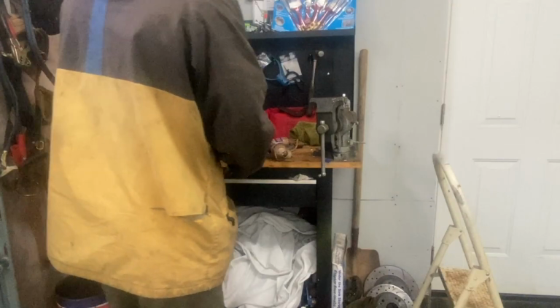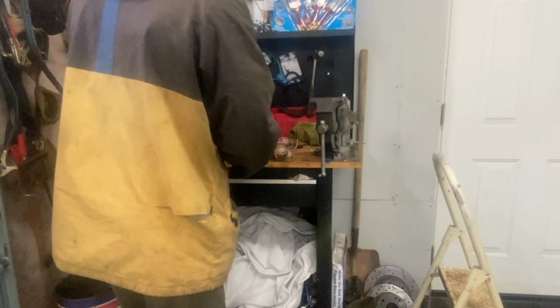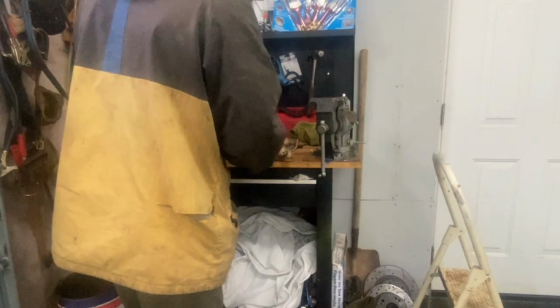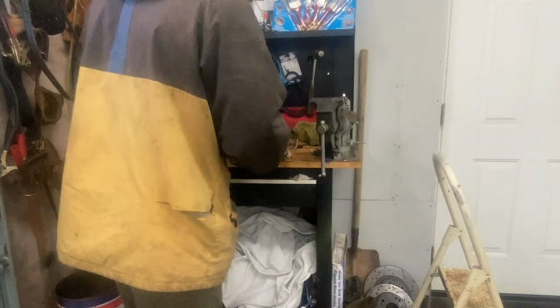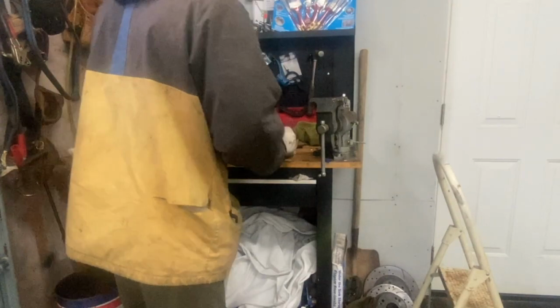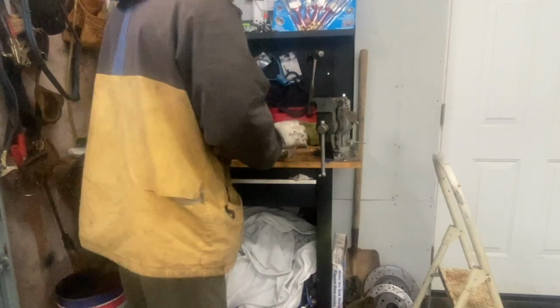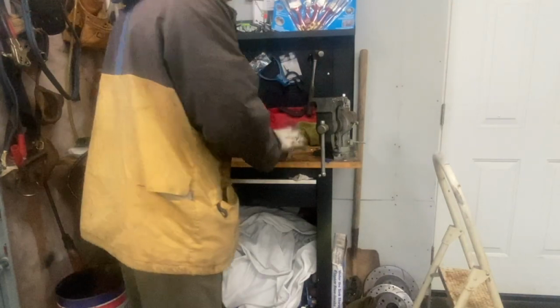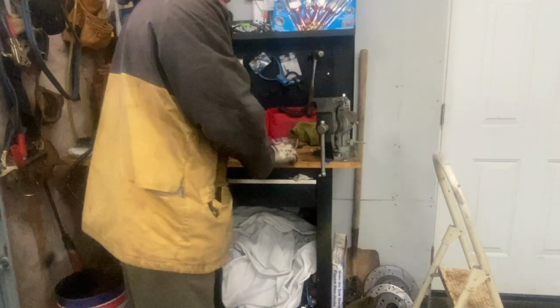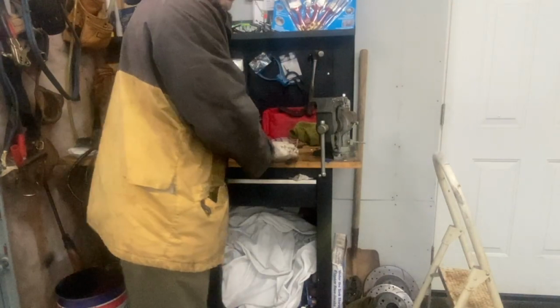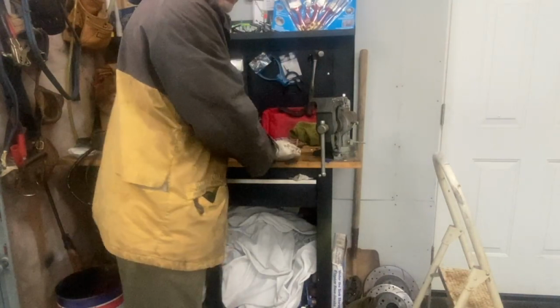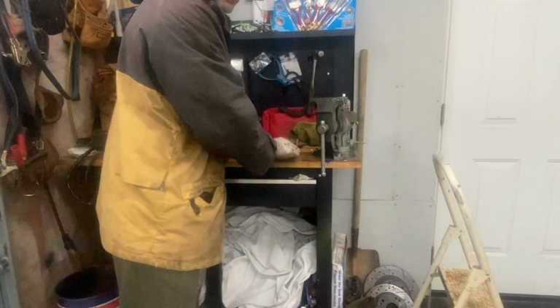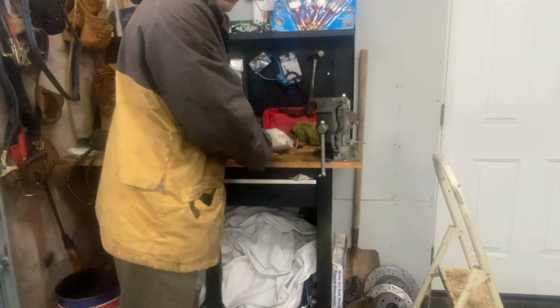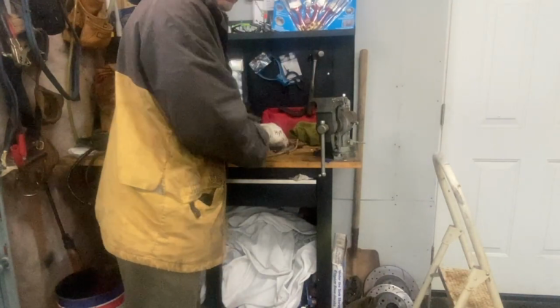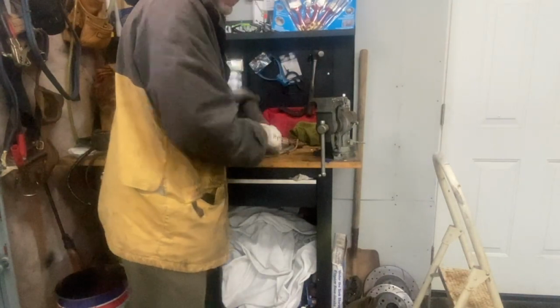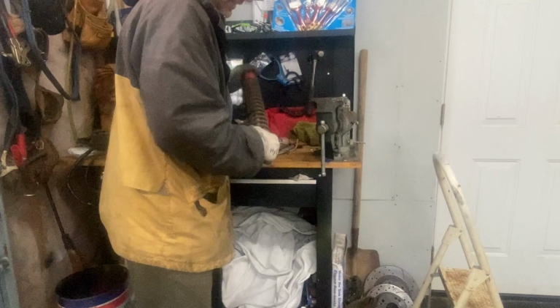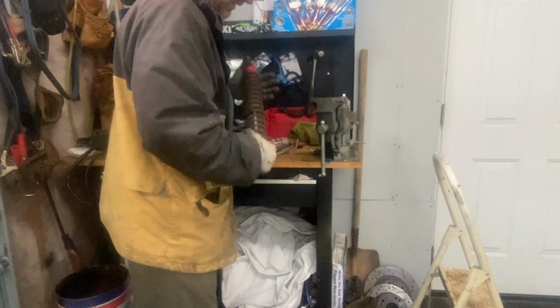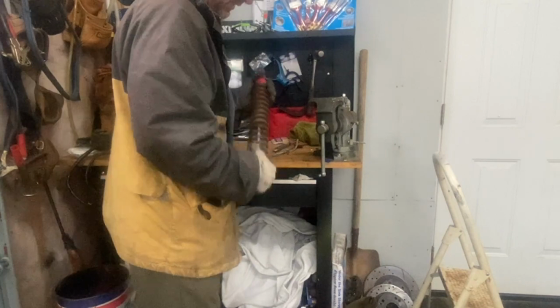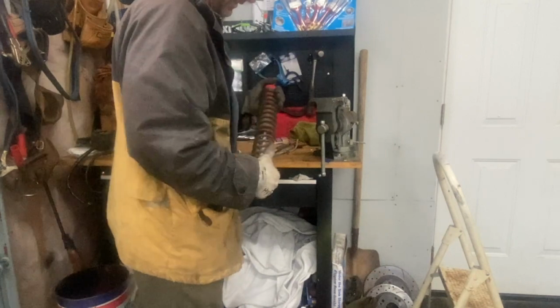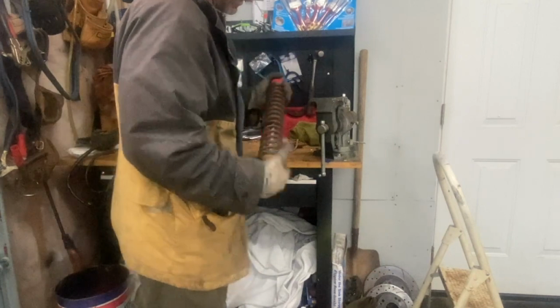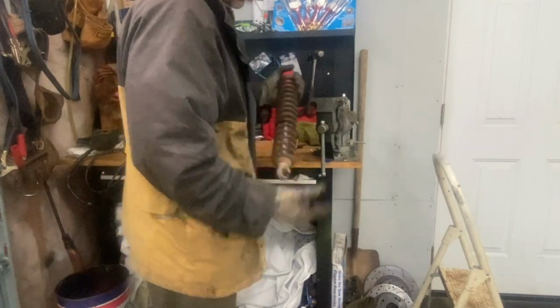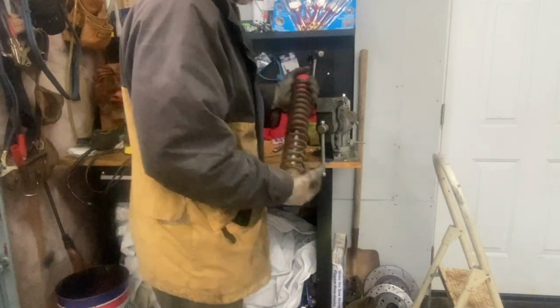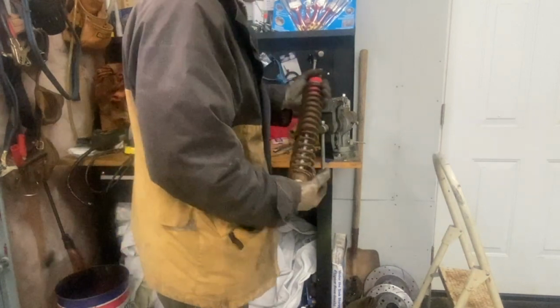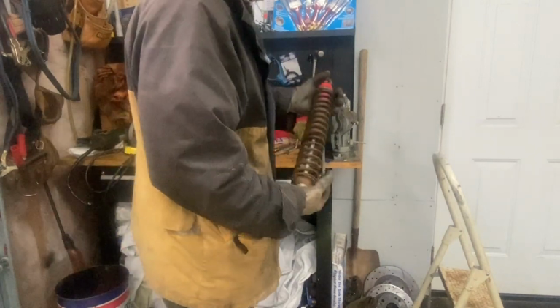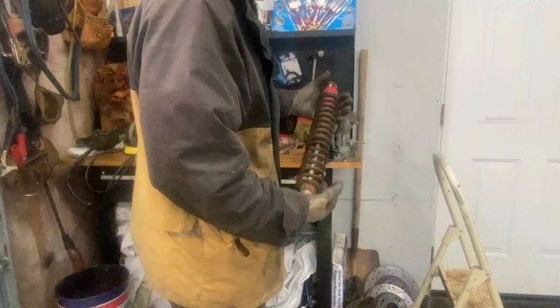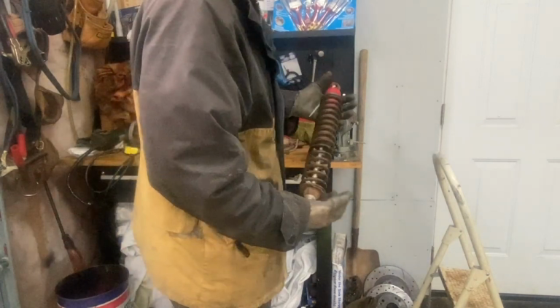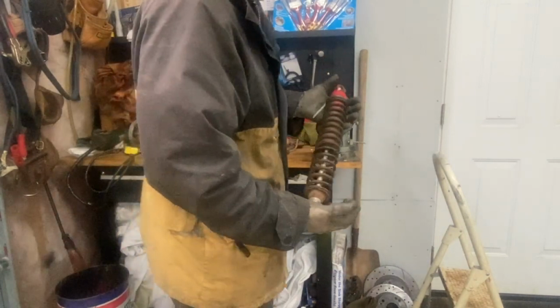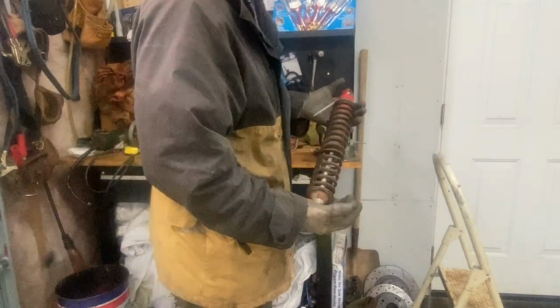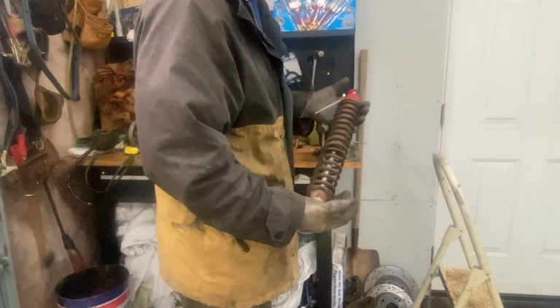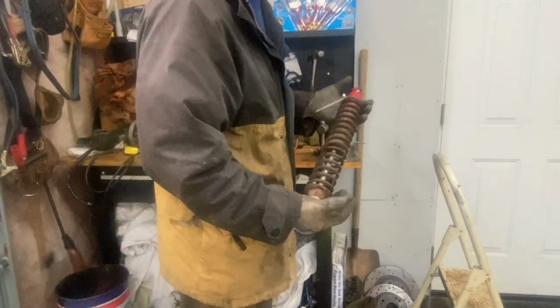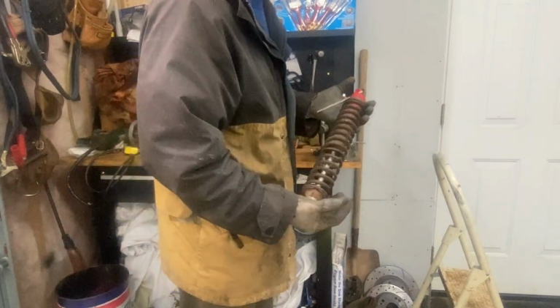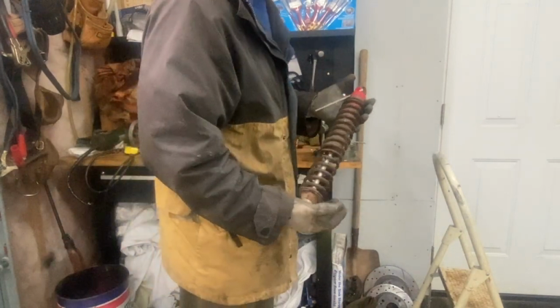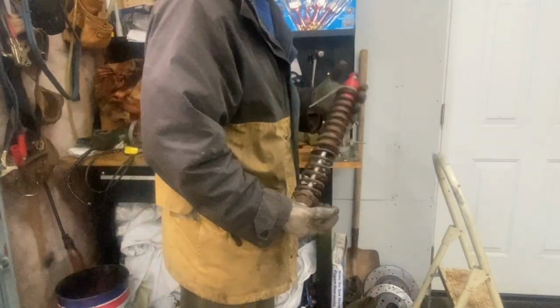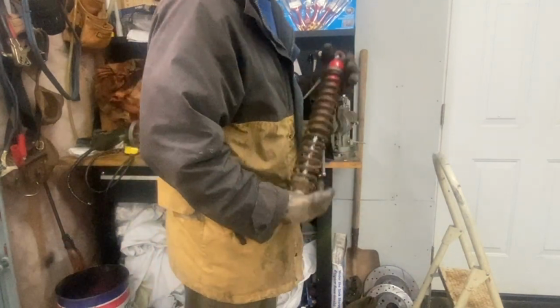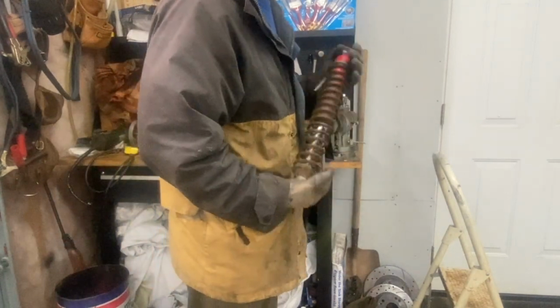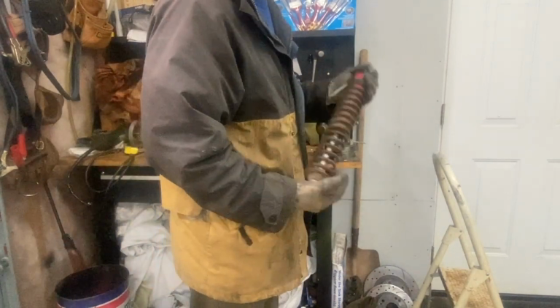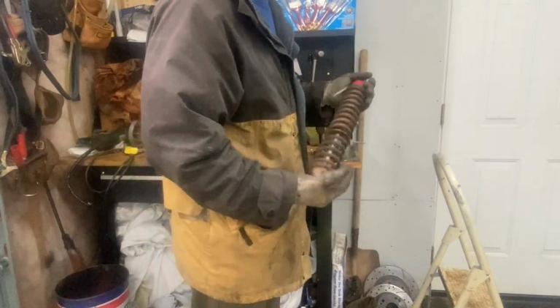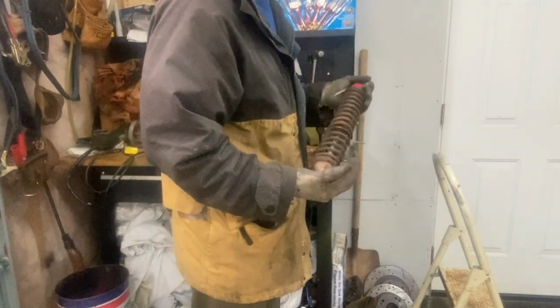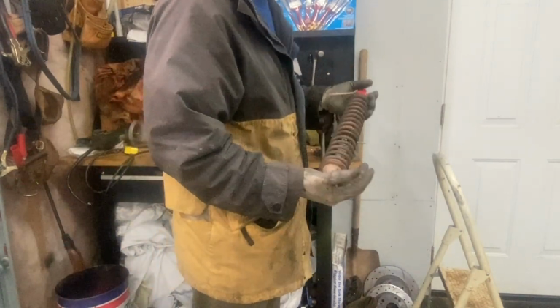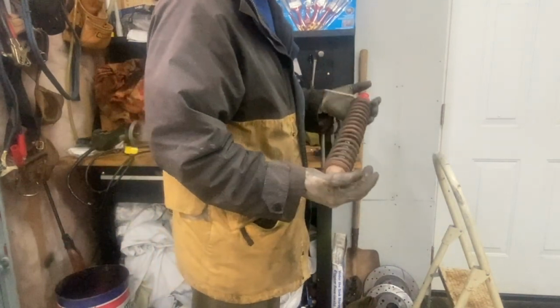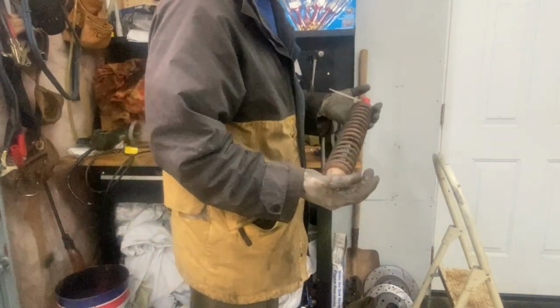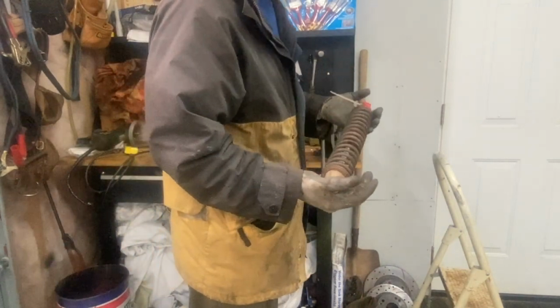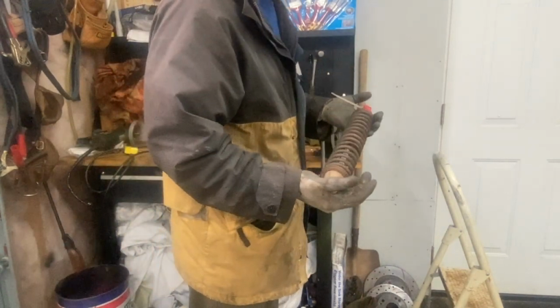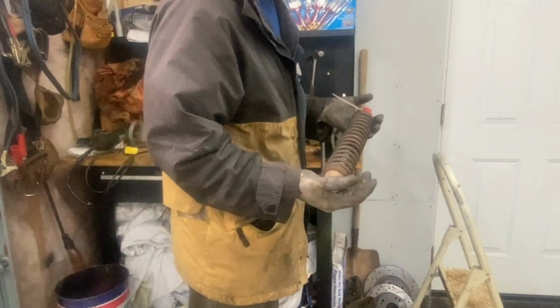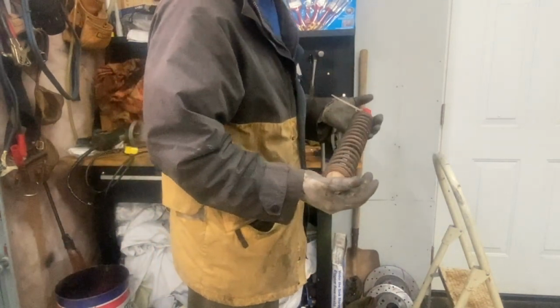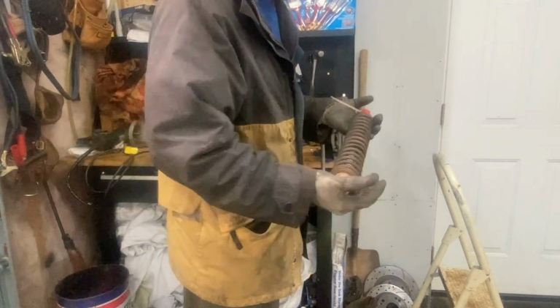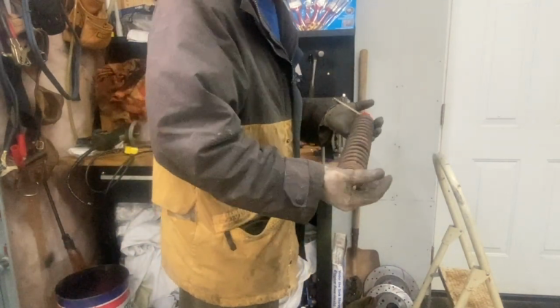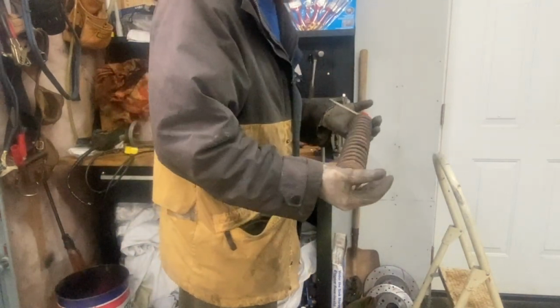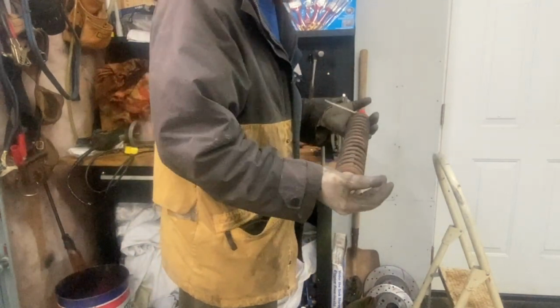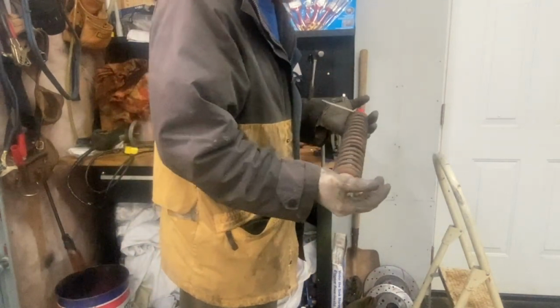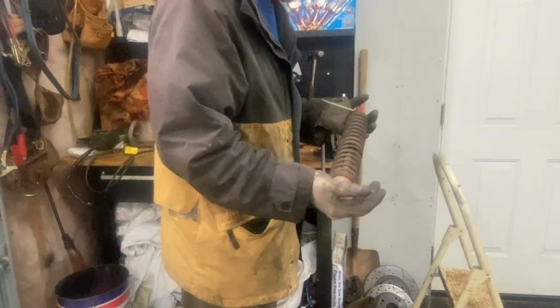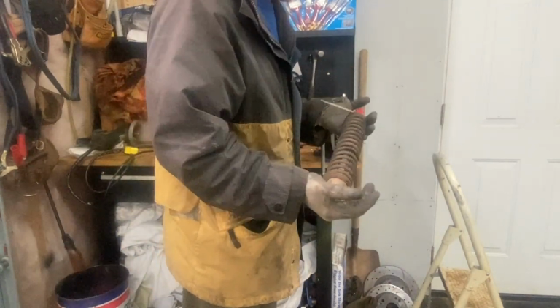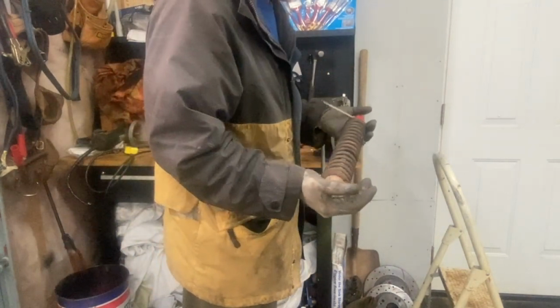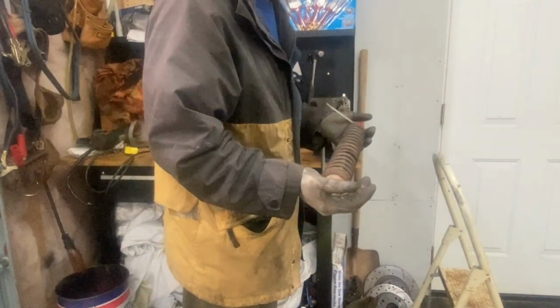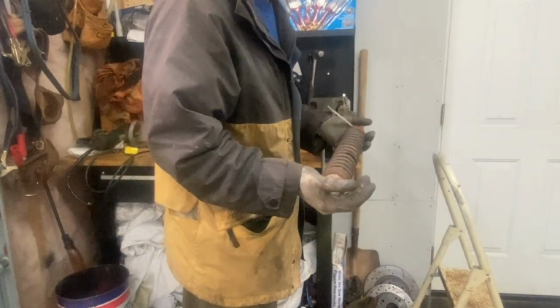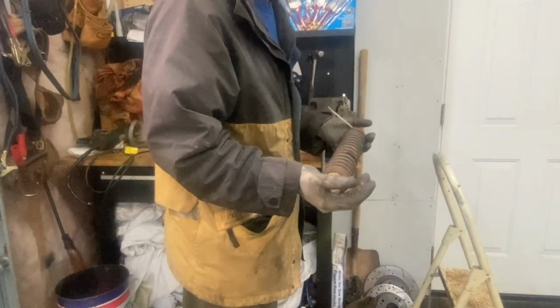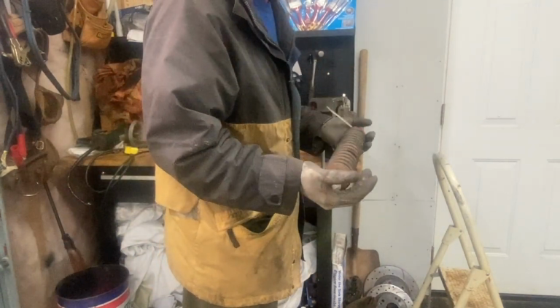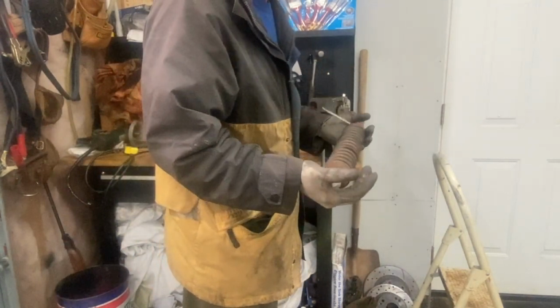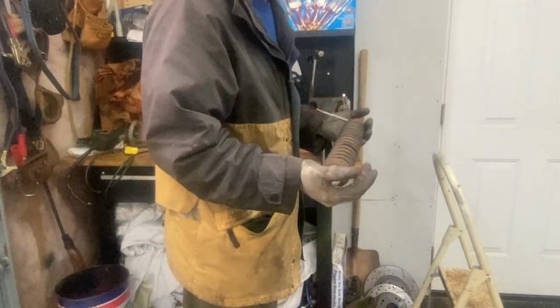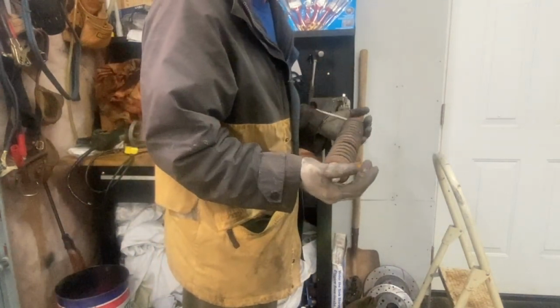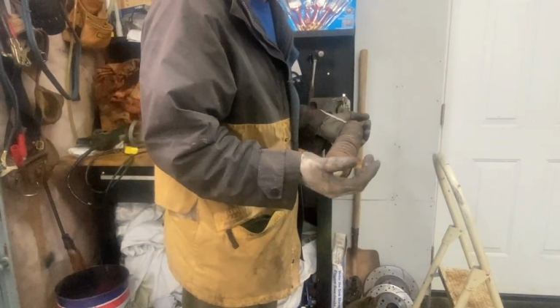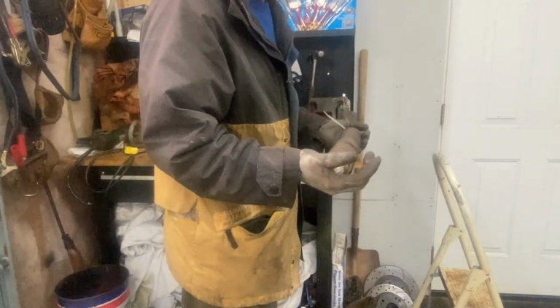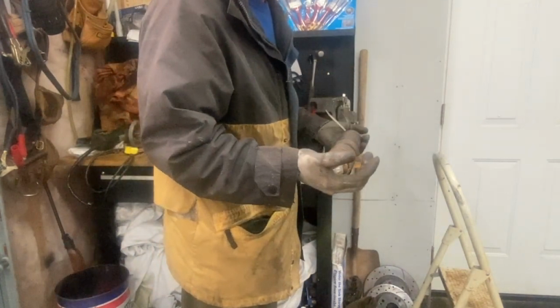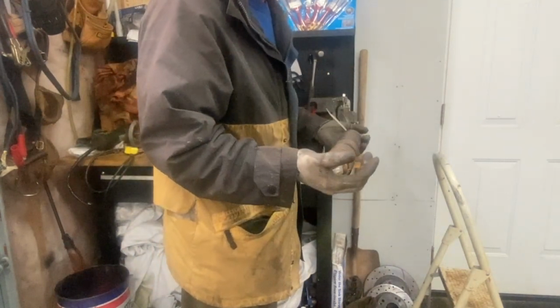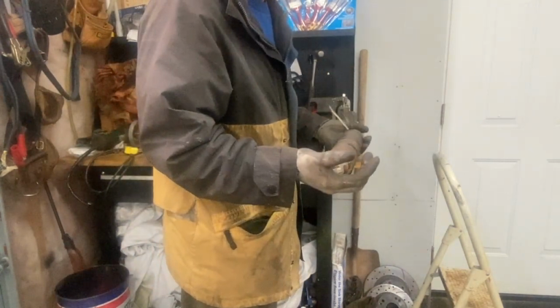I'm going to show you how to rebuild your shocks on your XR500 or new XL.